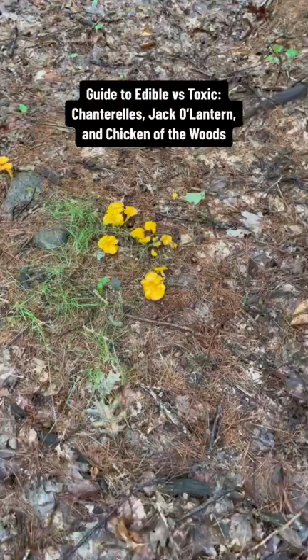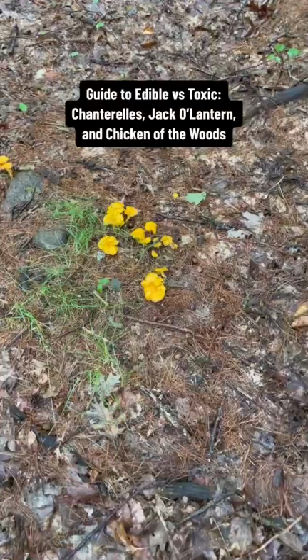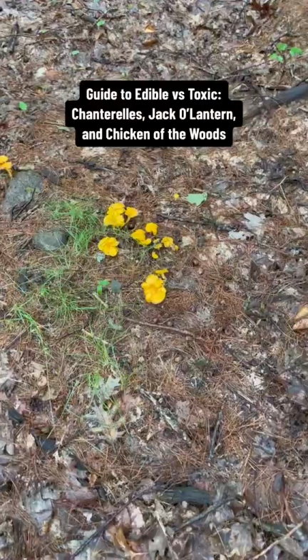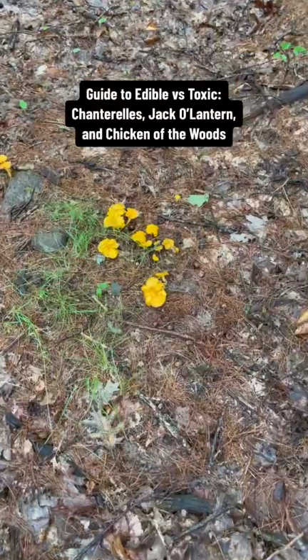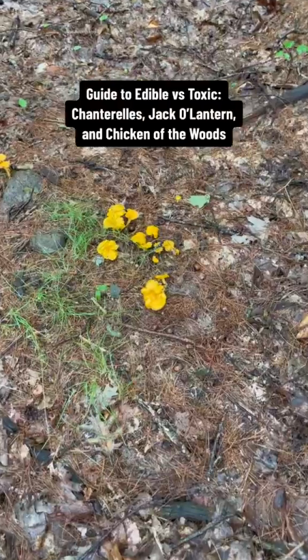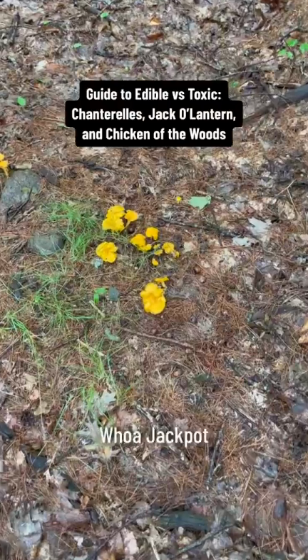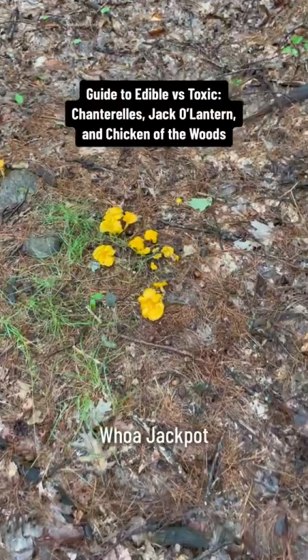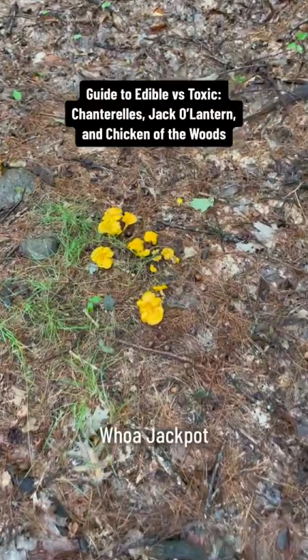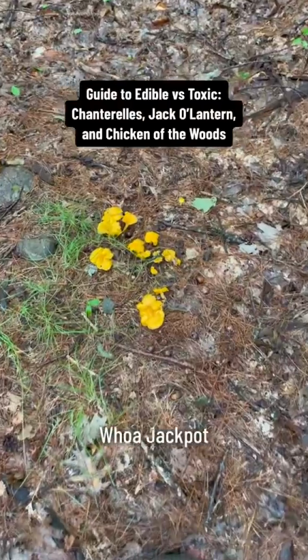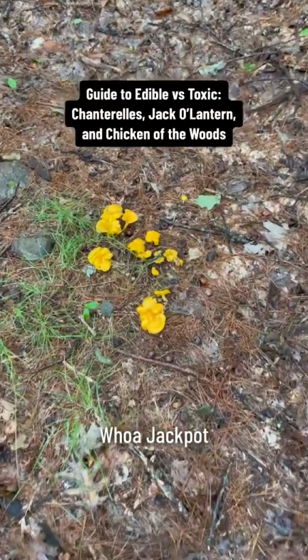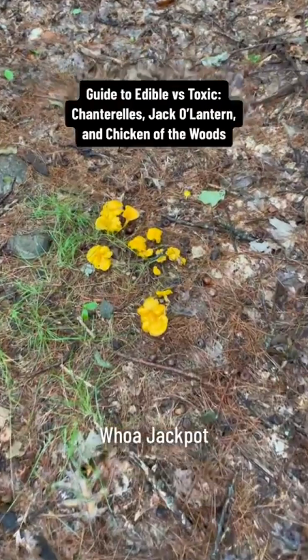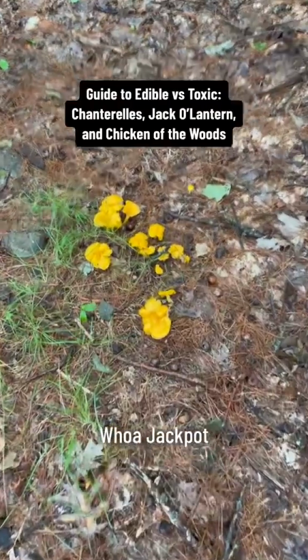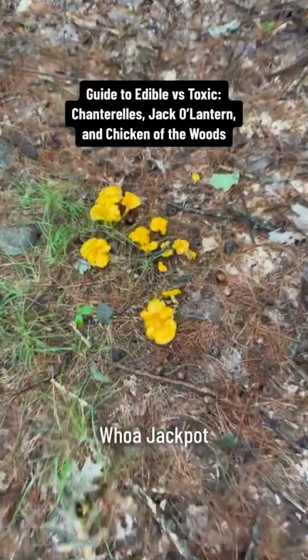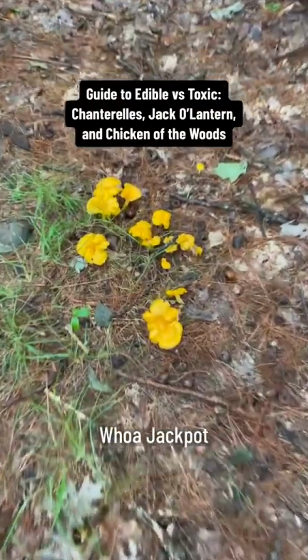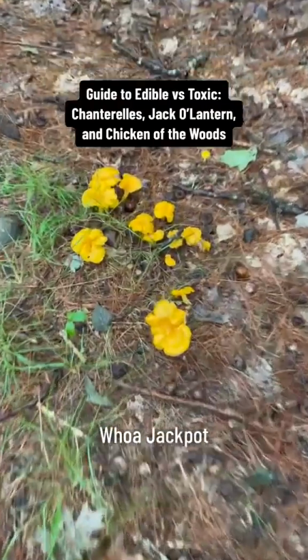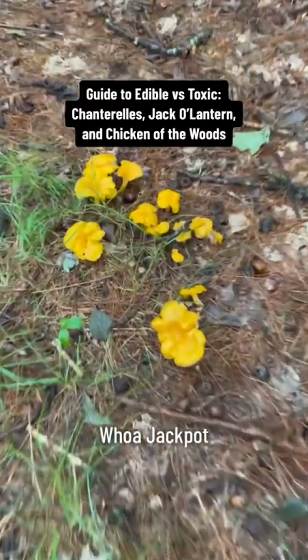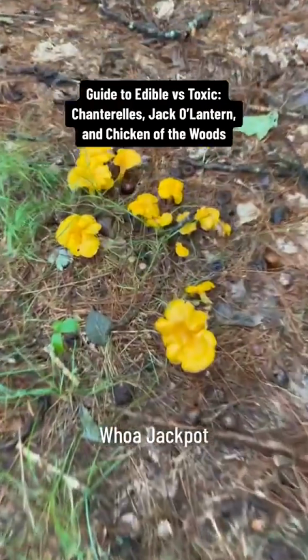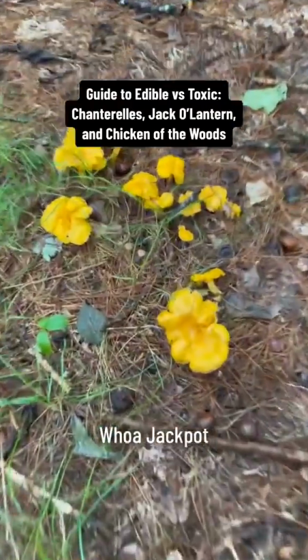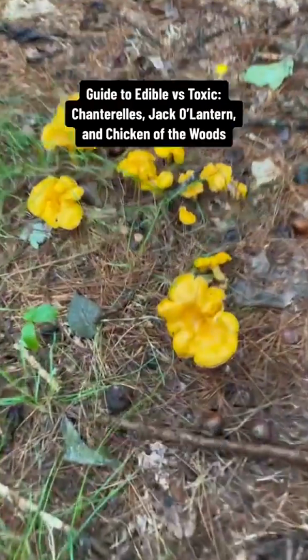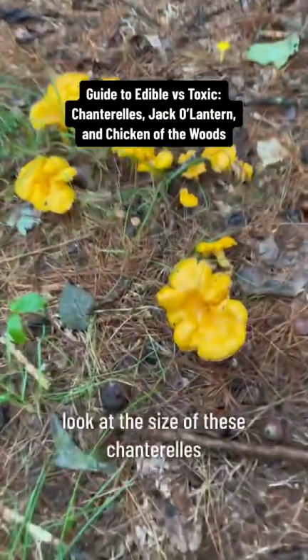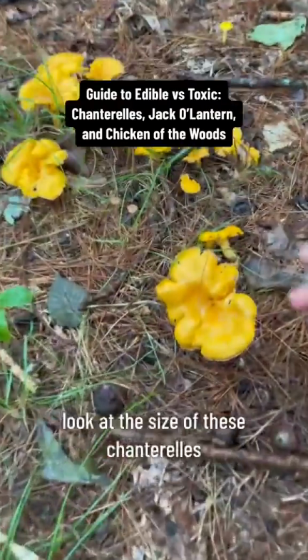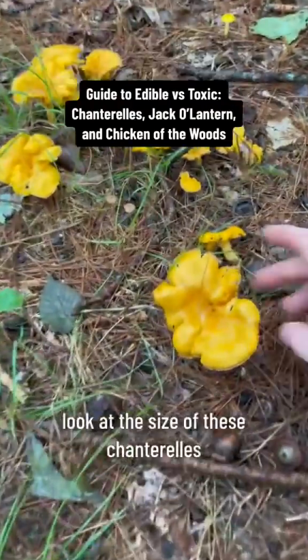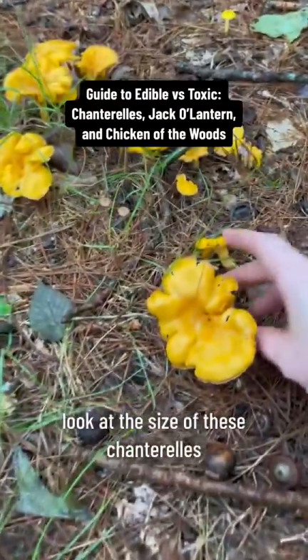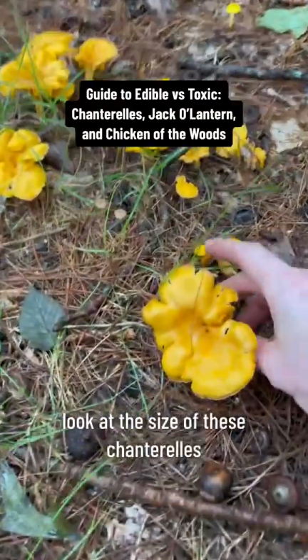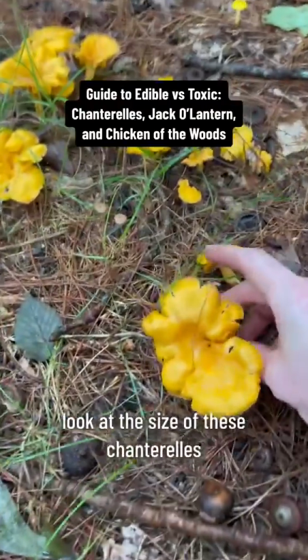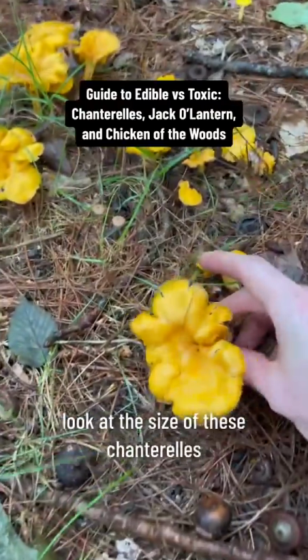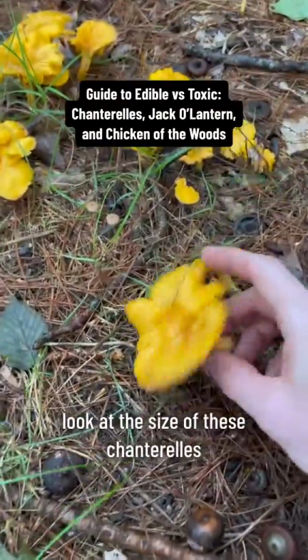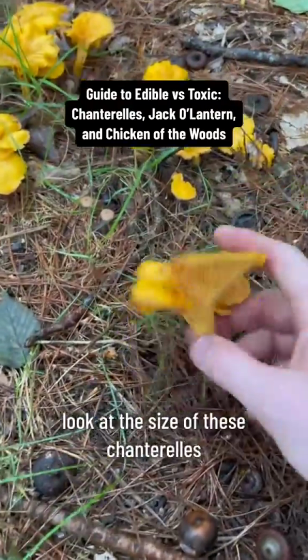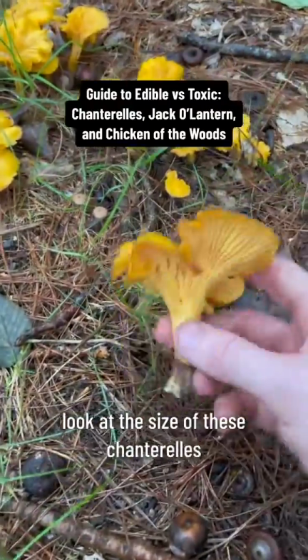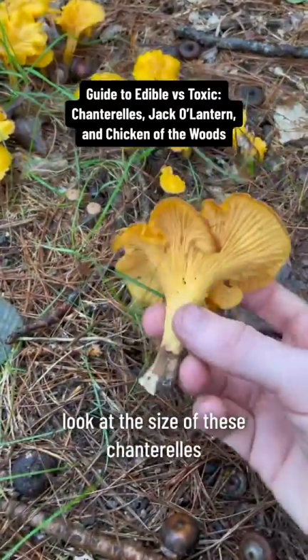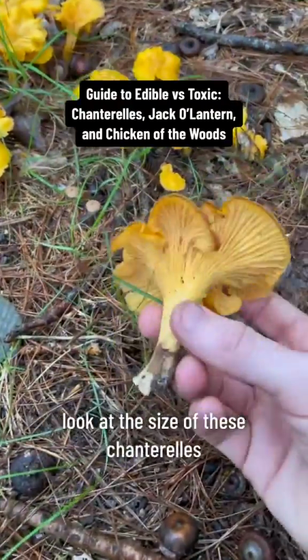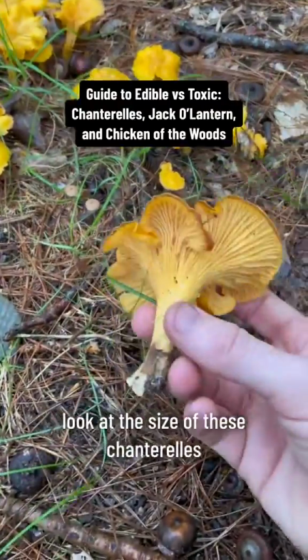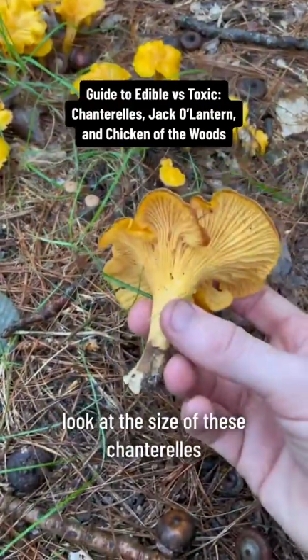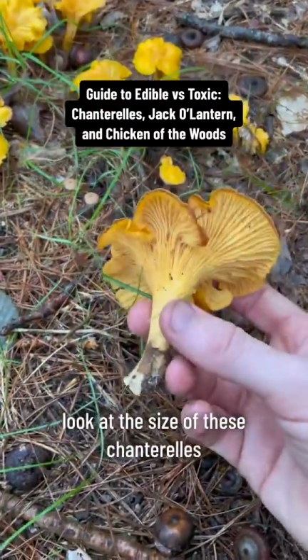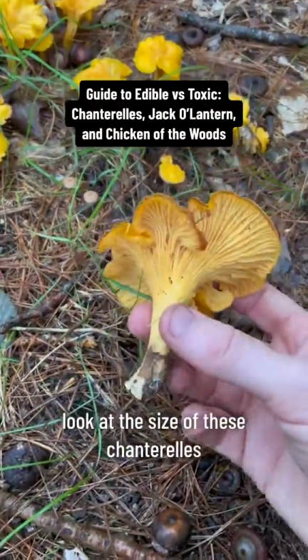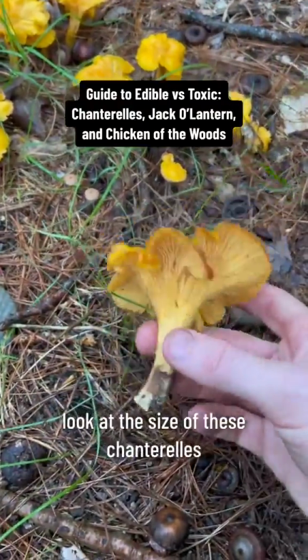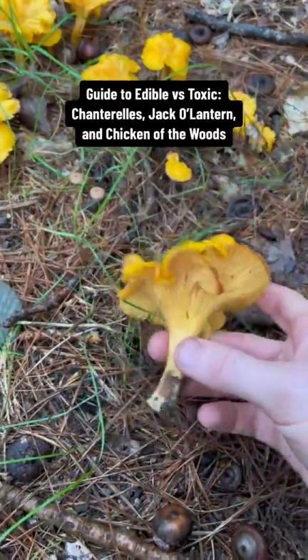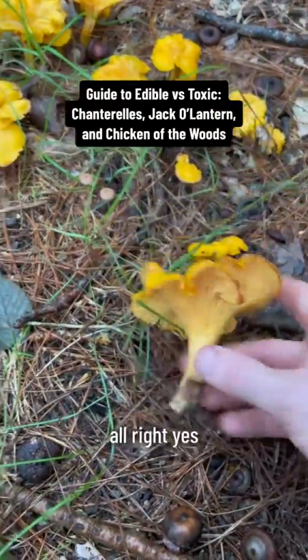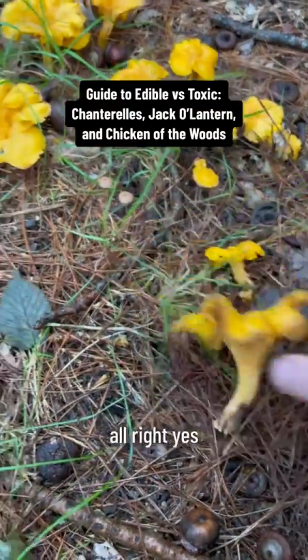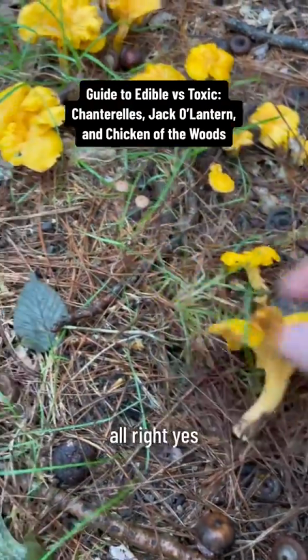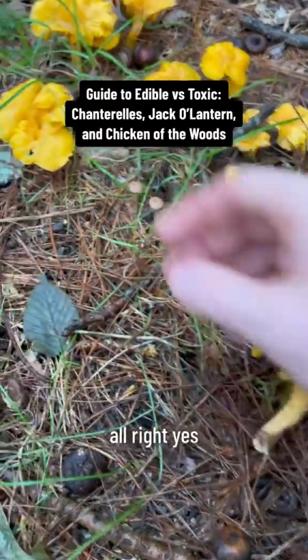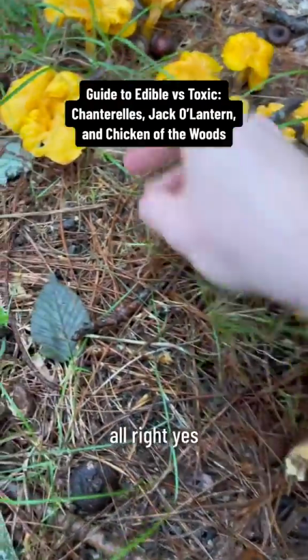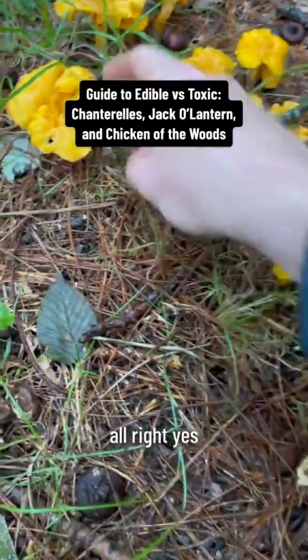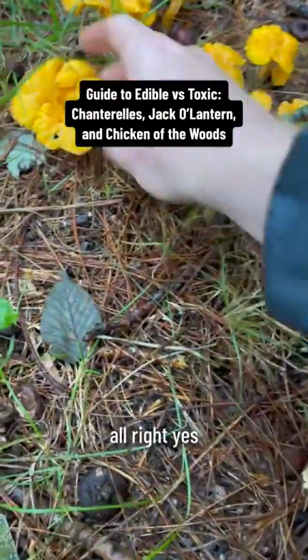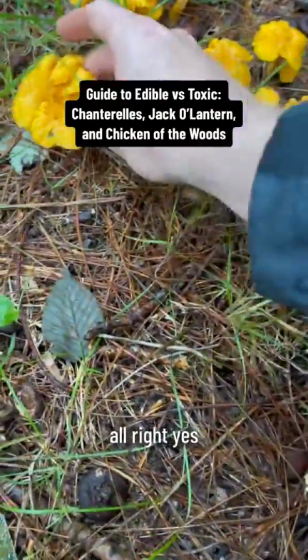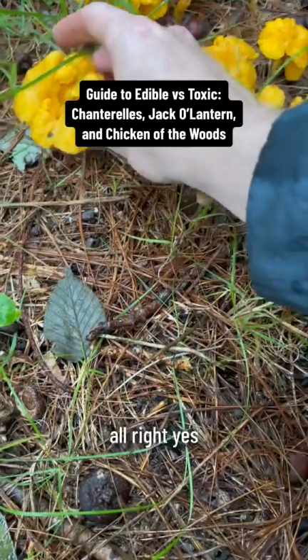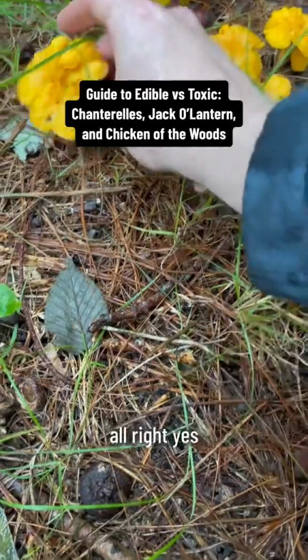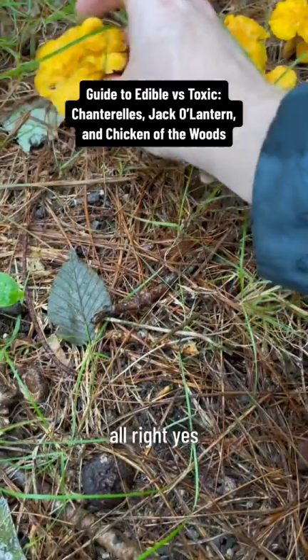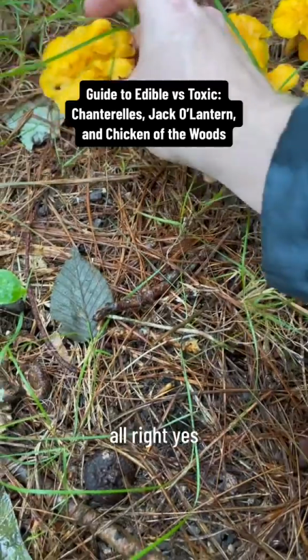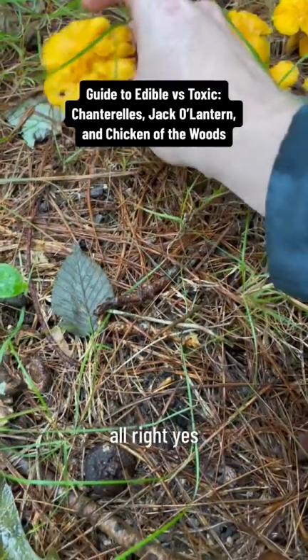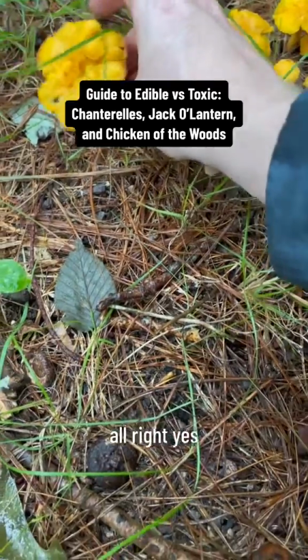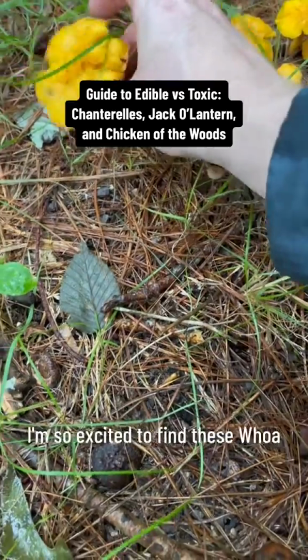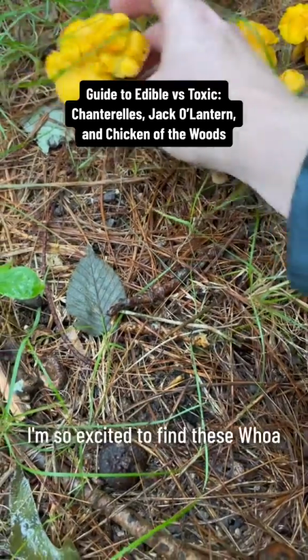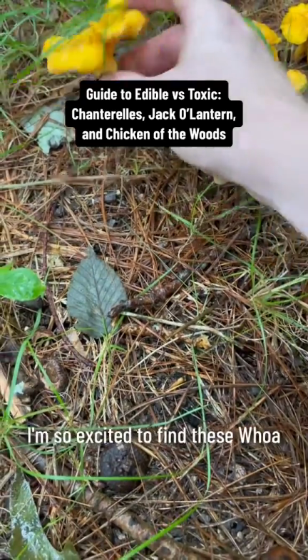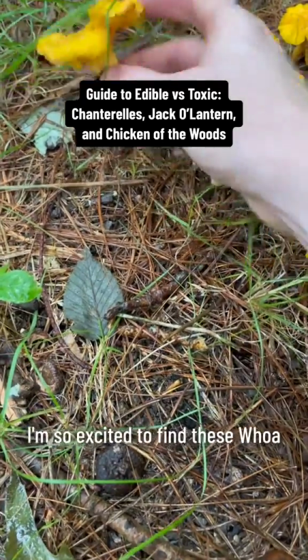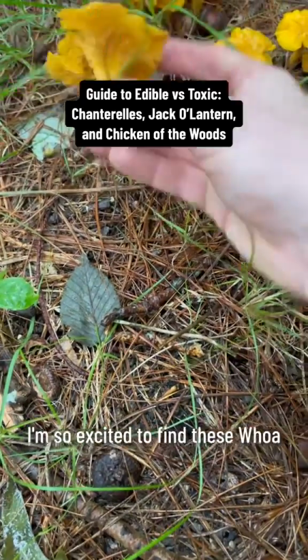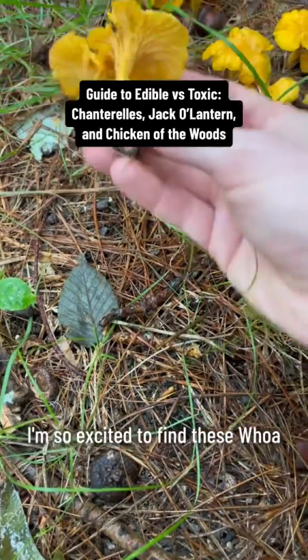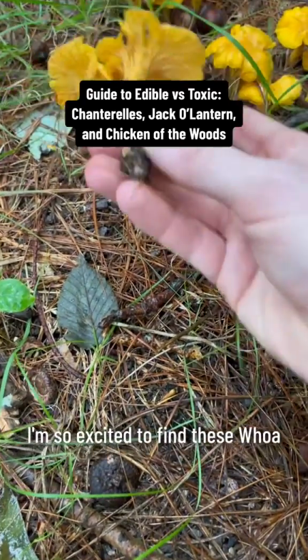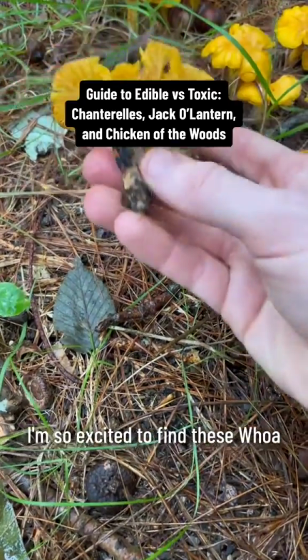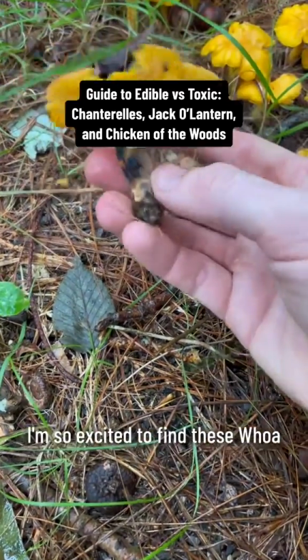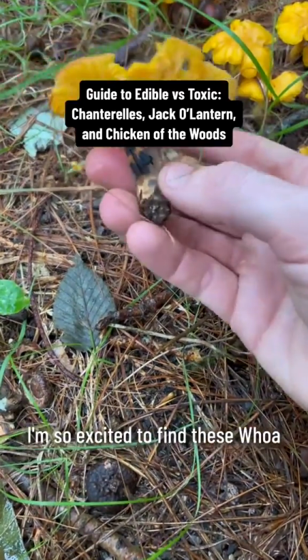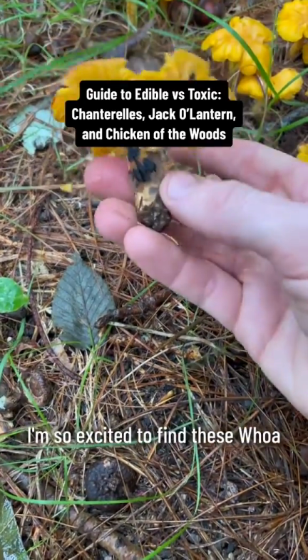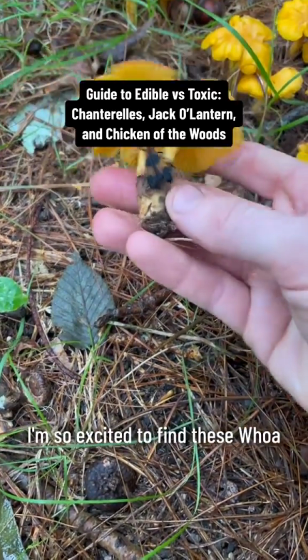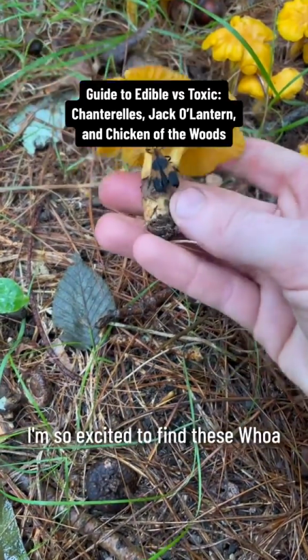Guide to edible versus toxic chanterelles, jack-o'-lantern, and chicken of the woods. Yes, I'm so excited to find these.